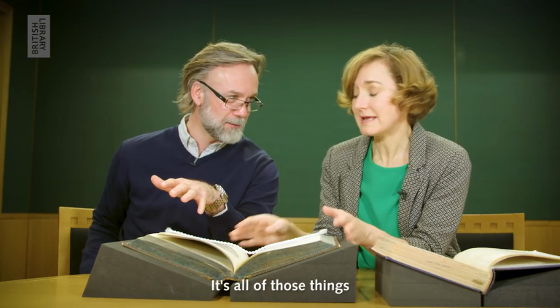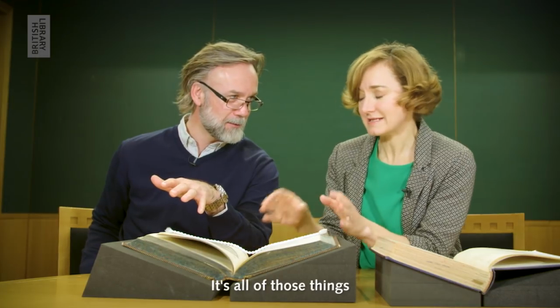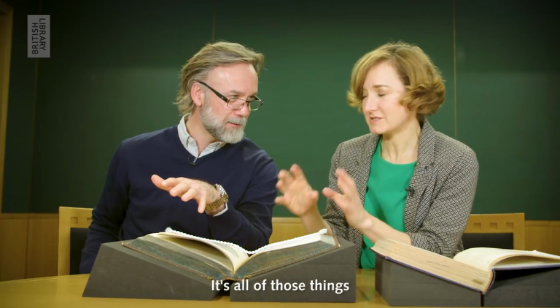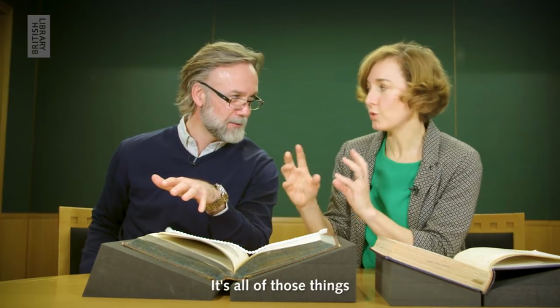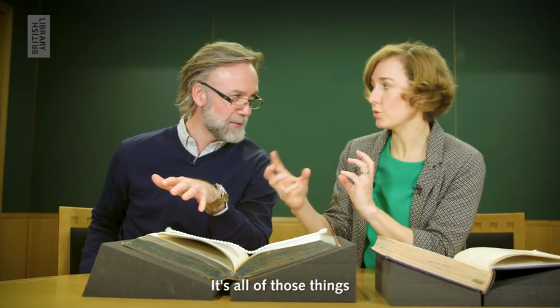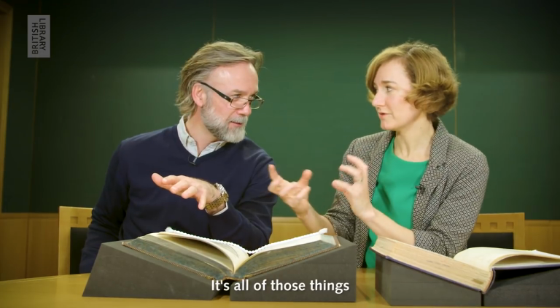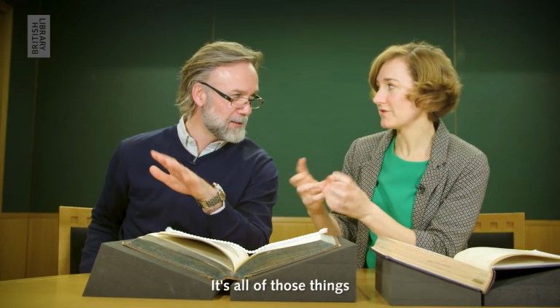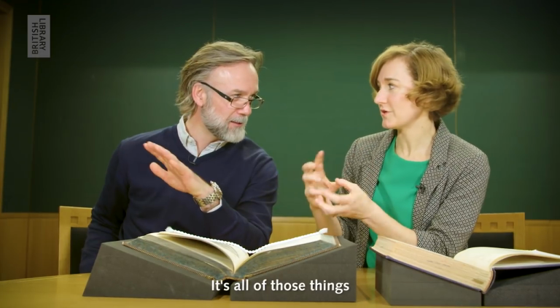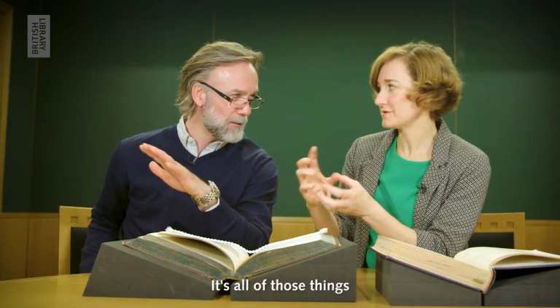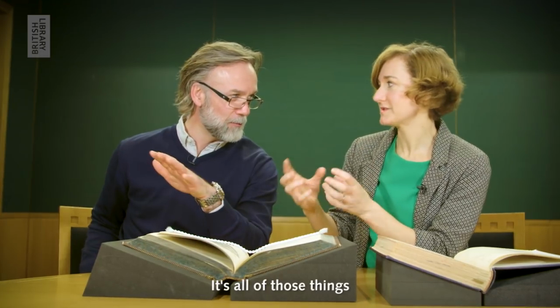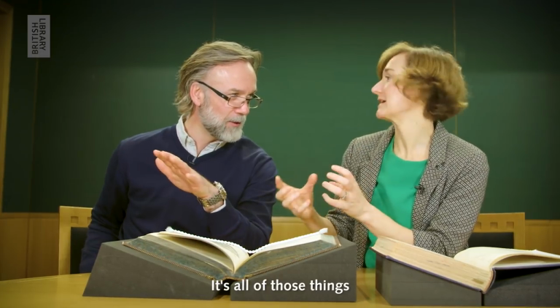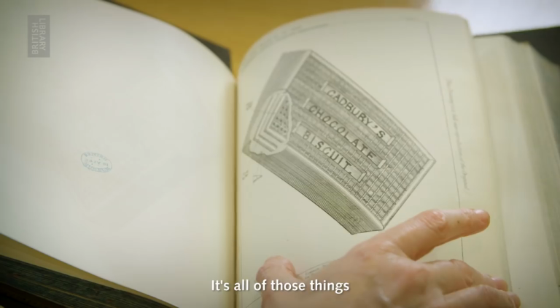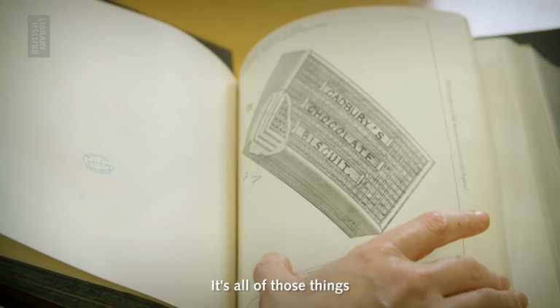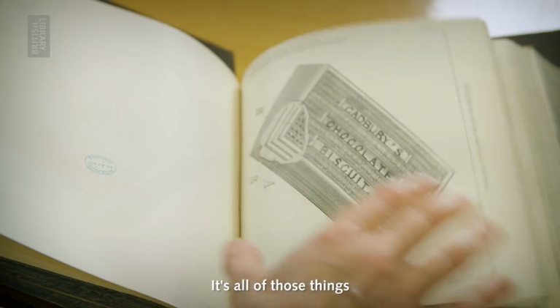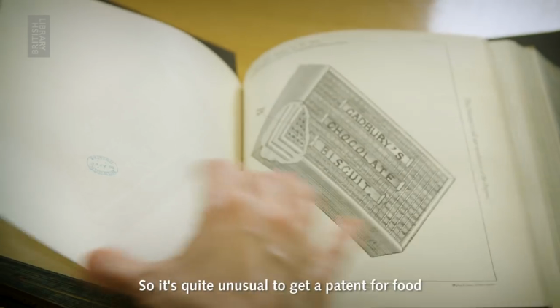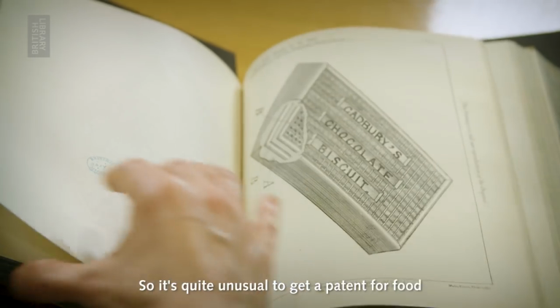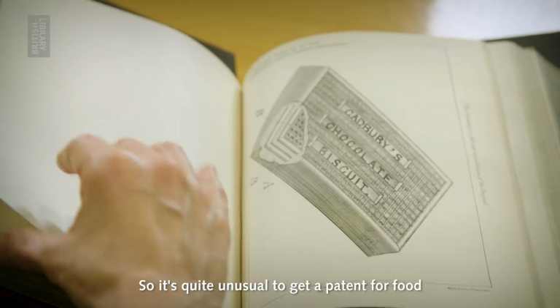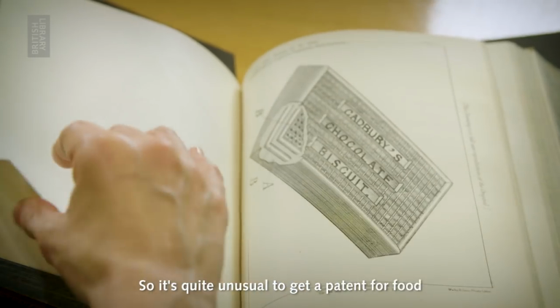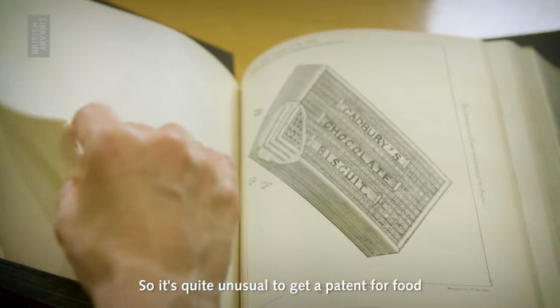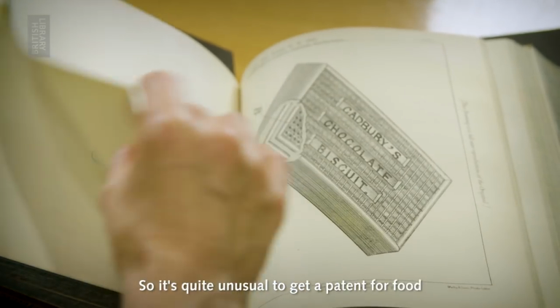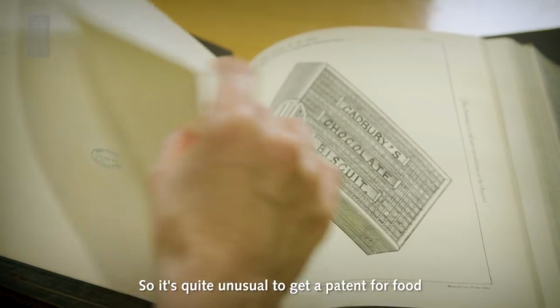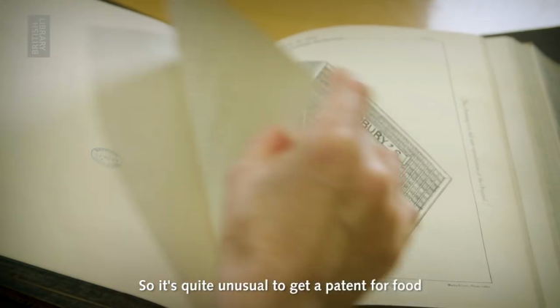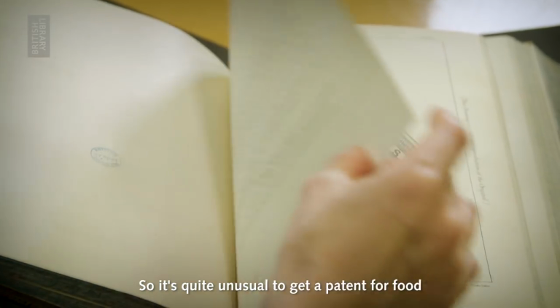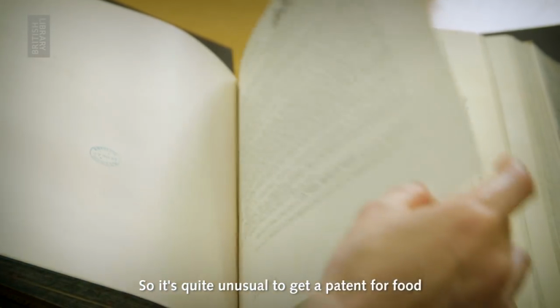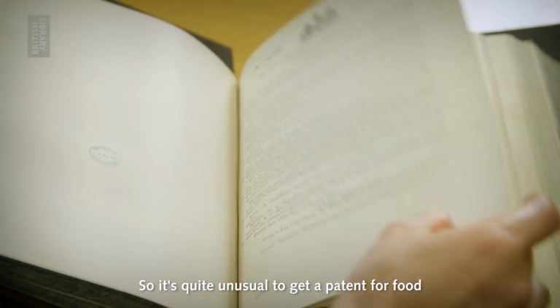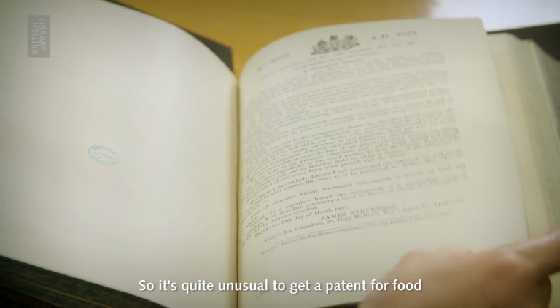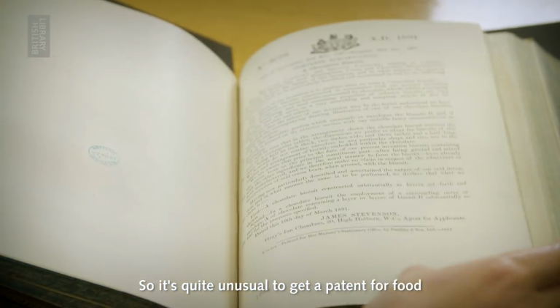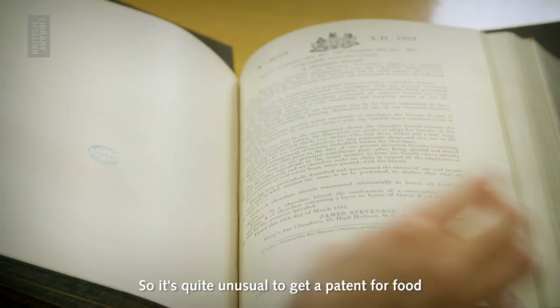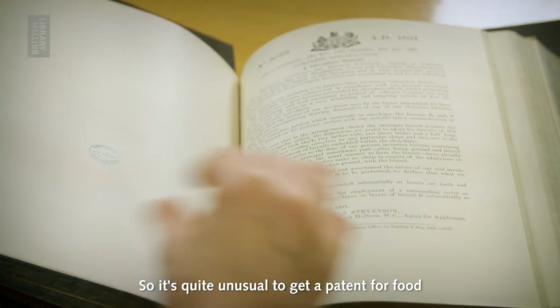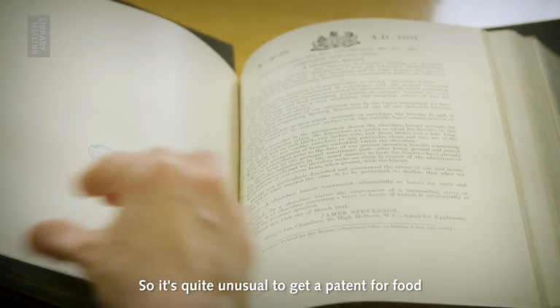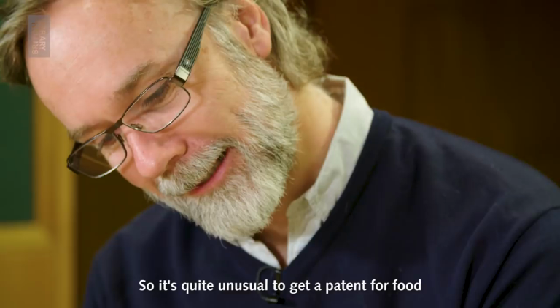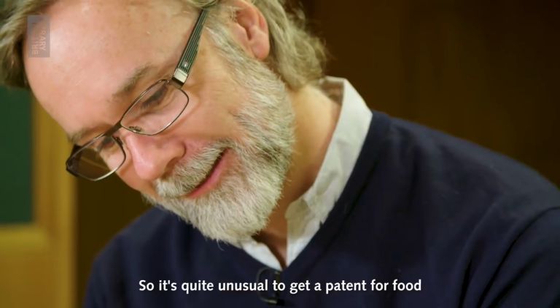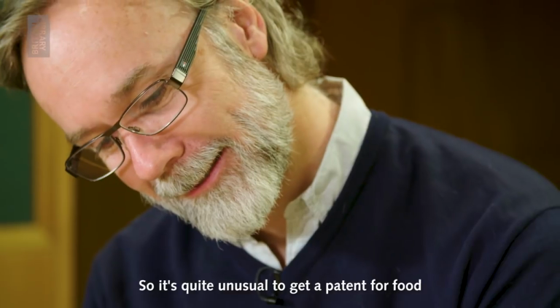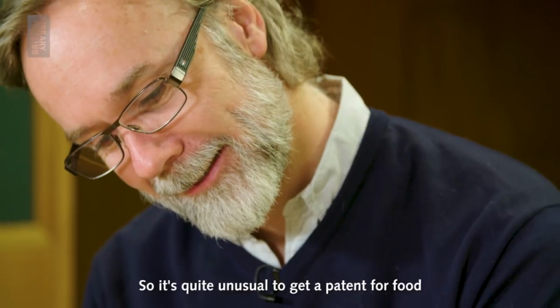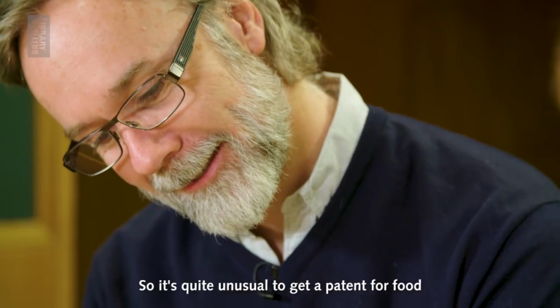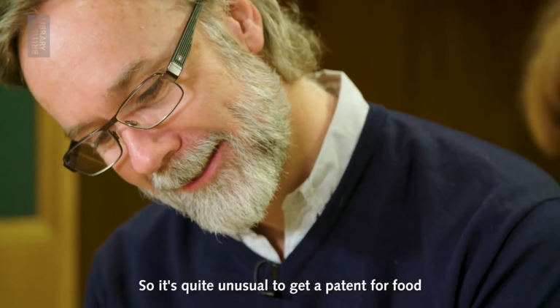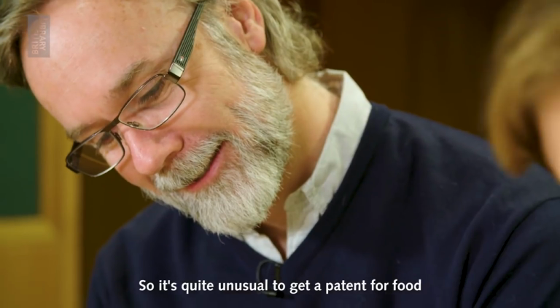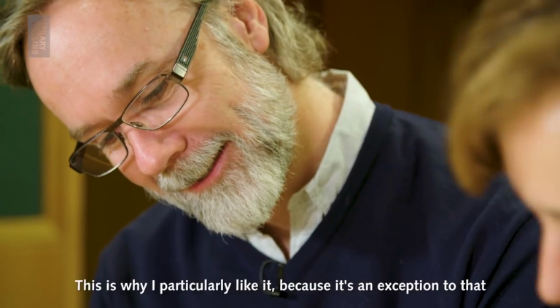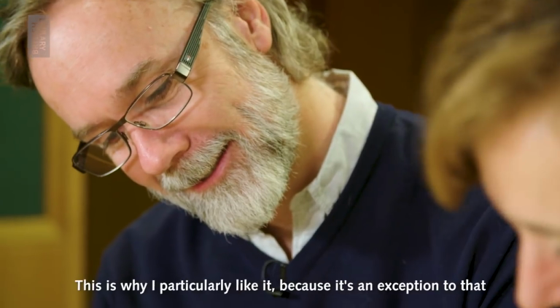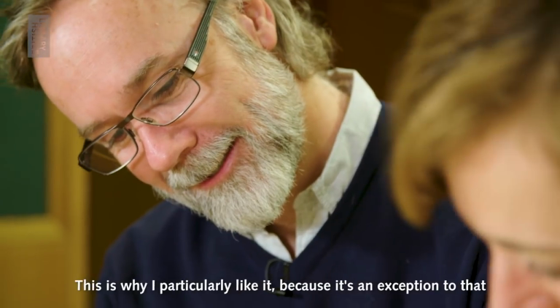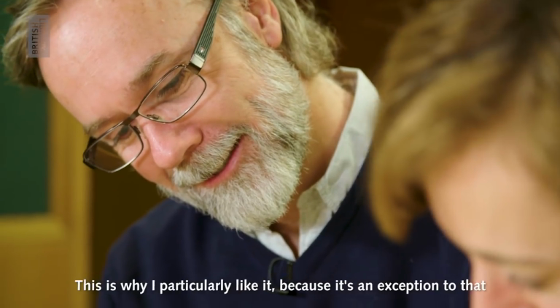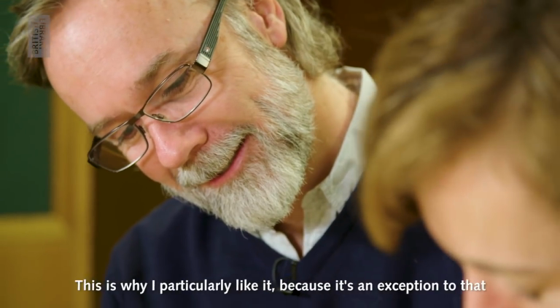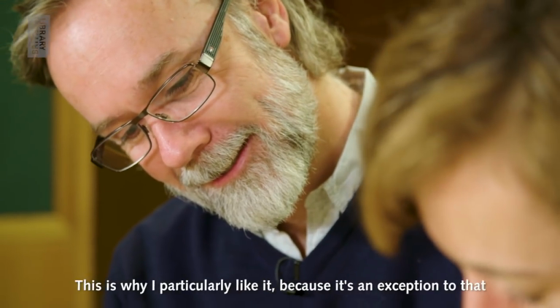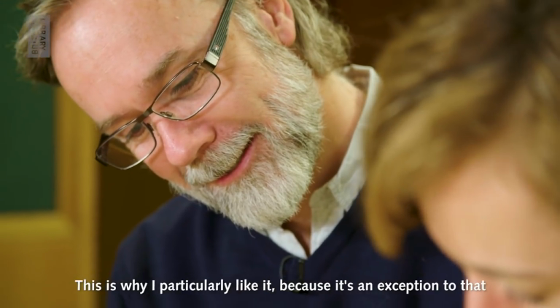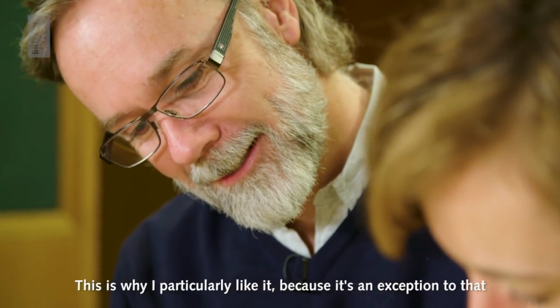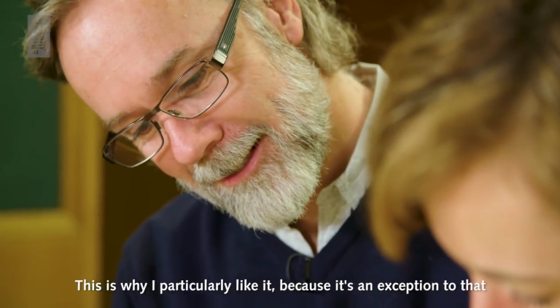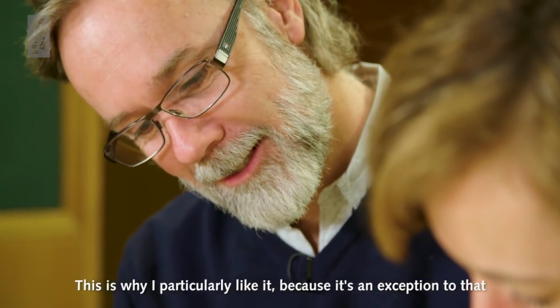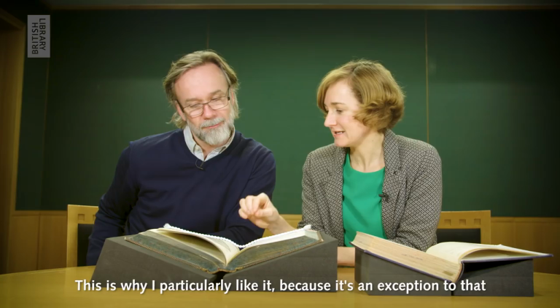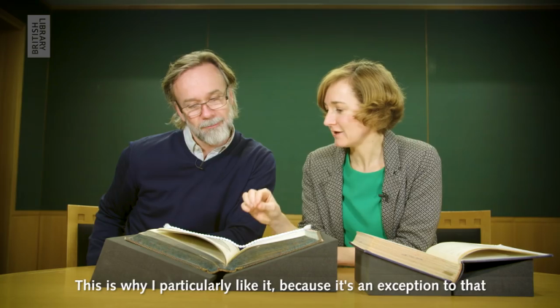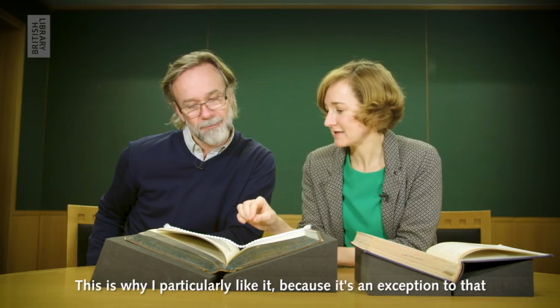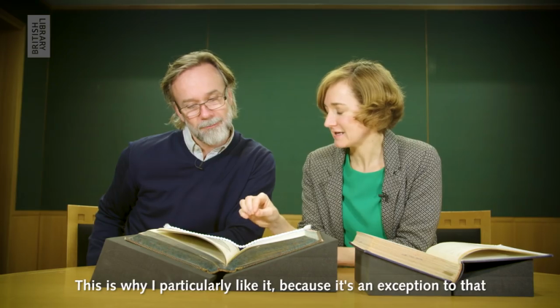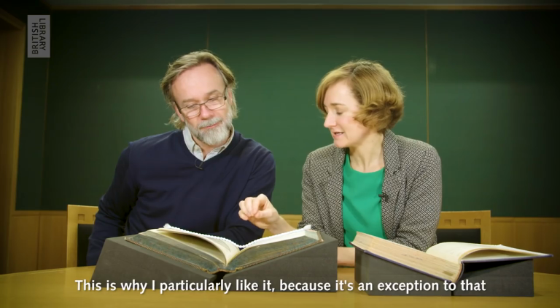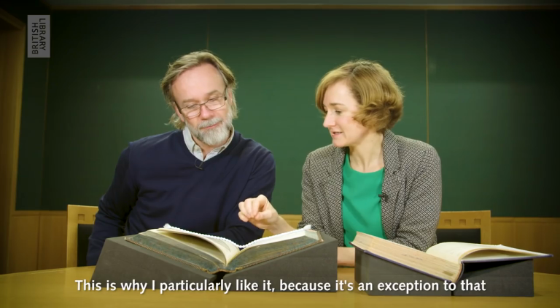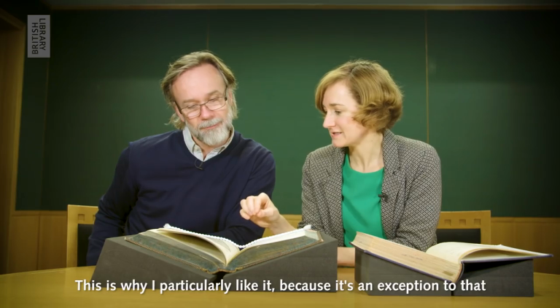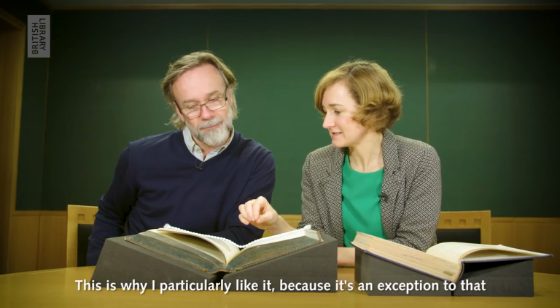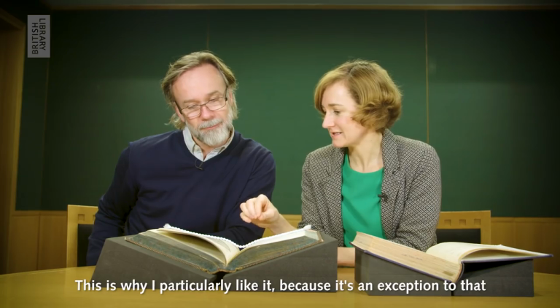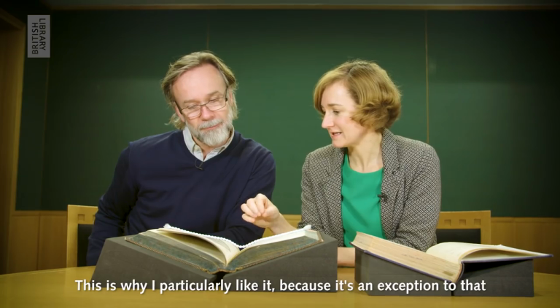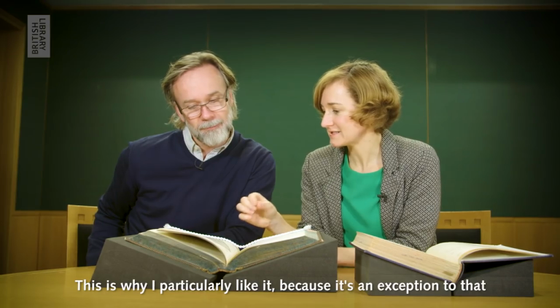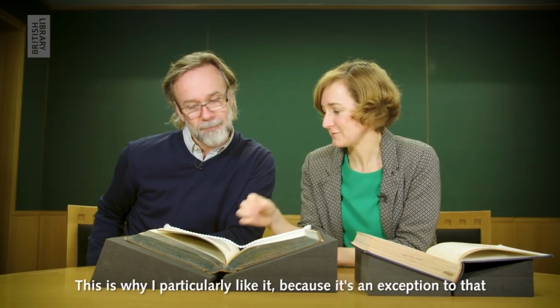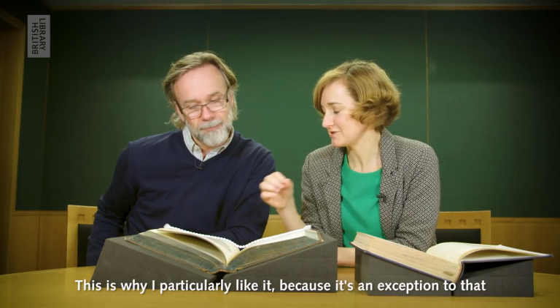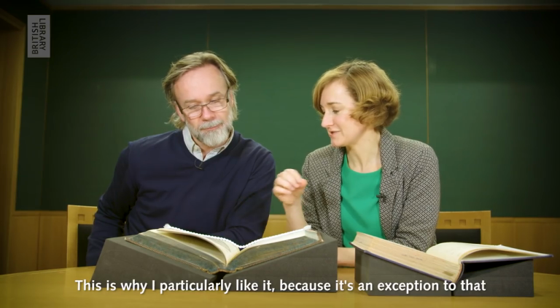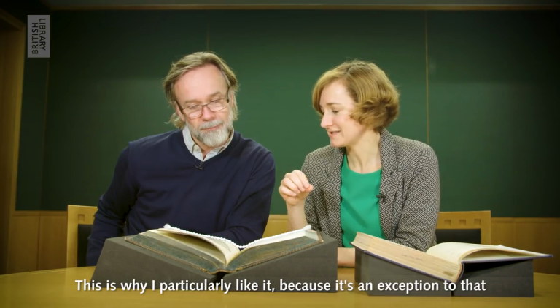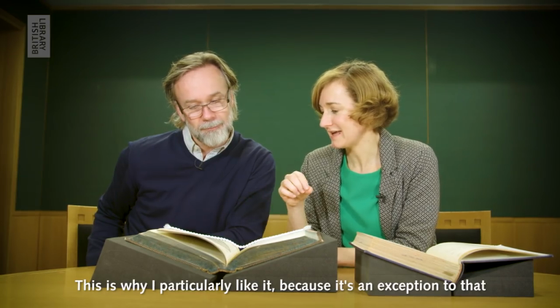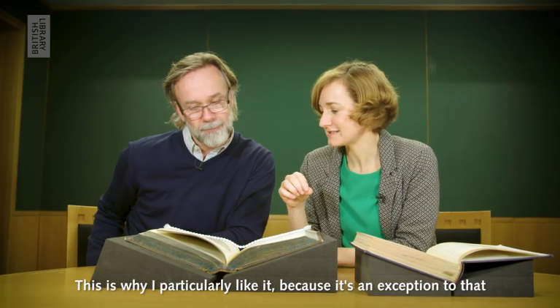It's all of those things — the whole thing. So it's quite unusual to get a patent for food. This is why I particularly like it, because it's an exception to that.